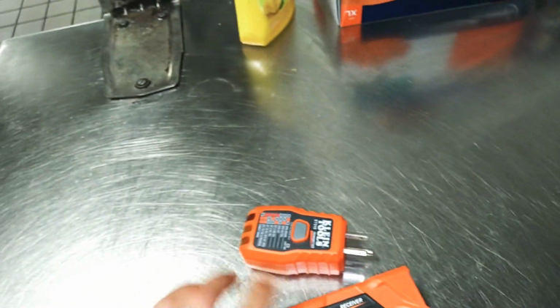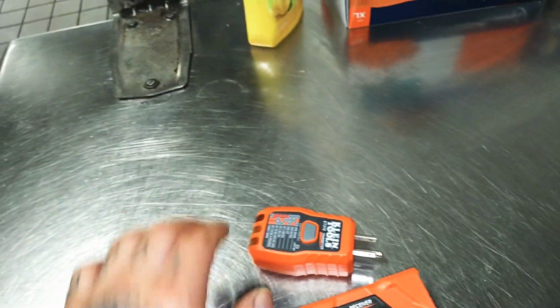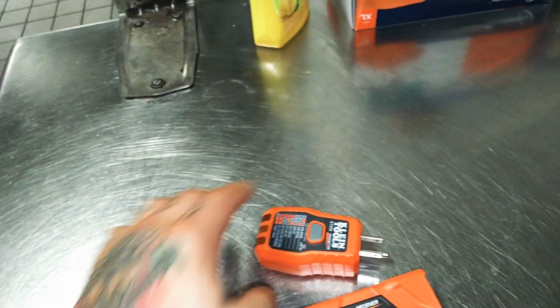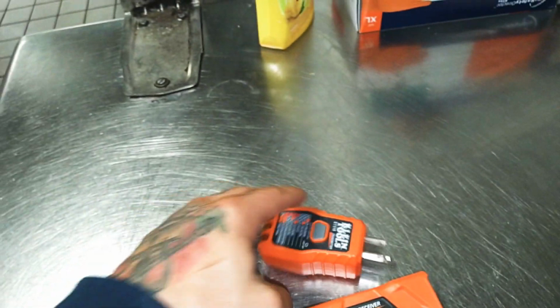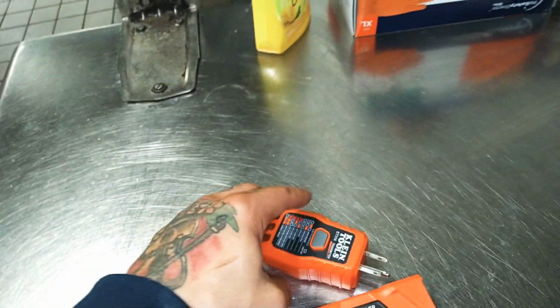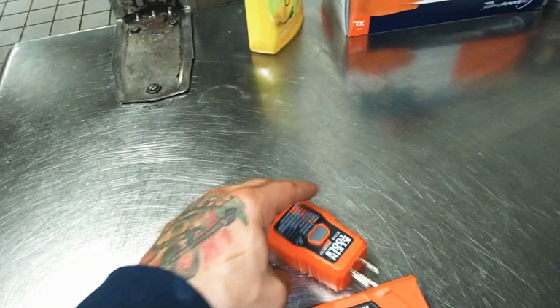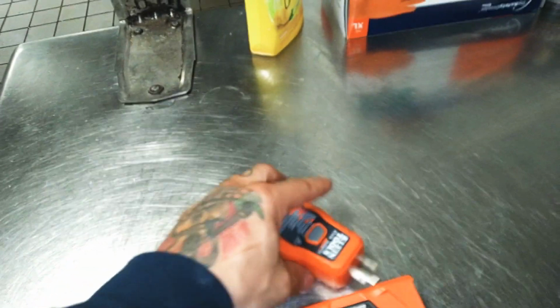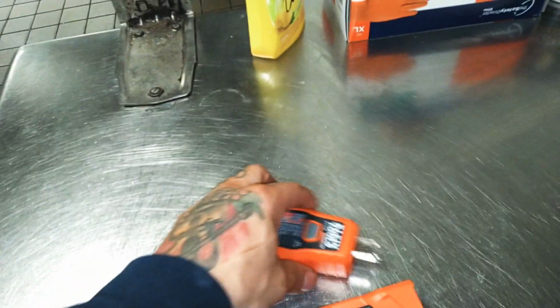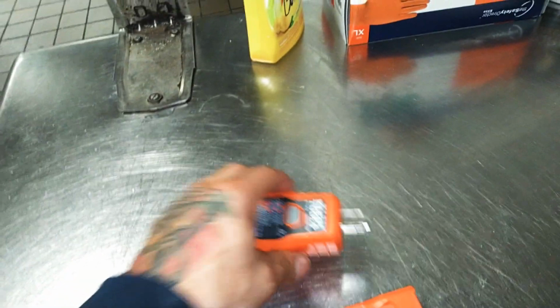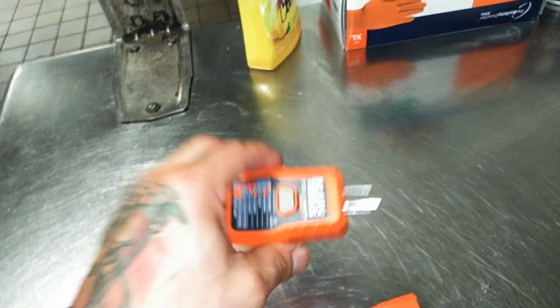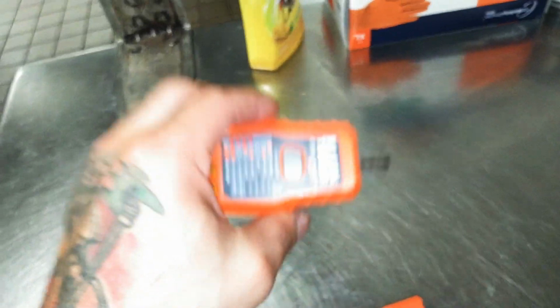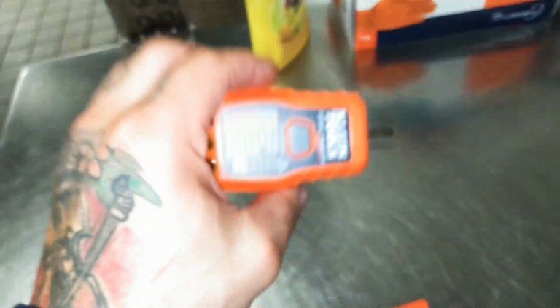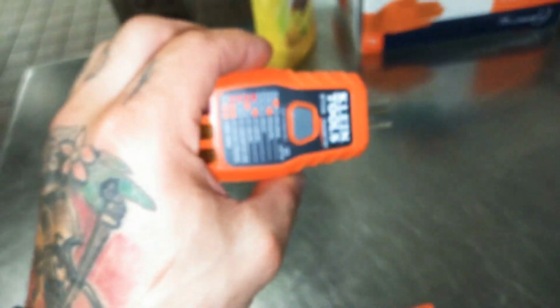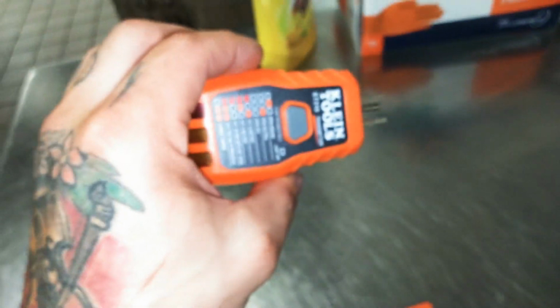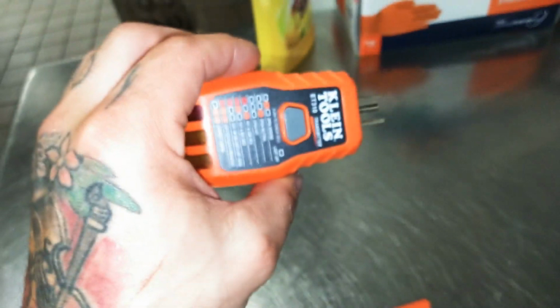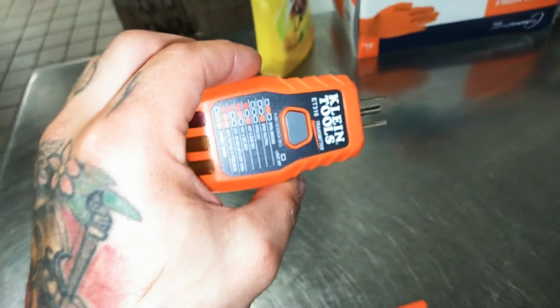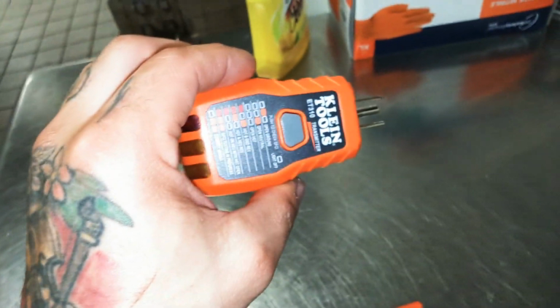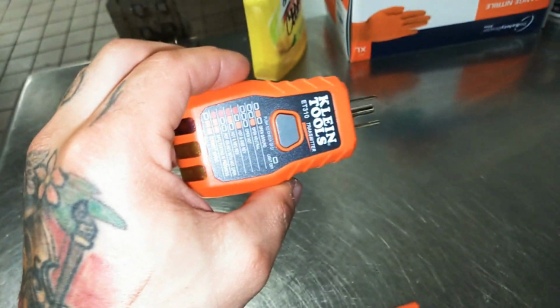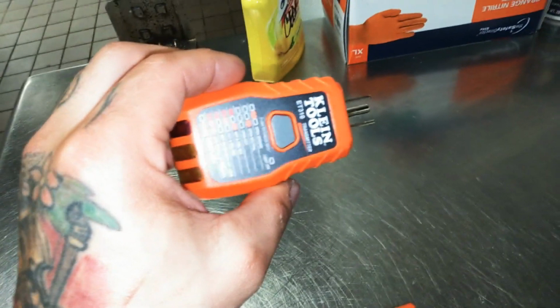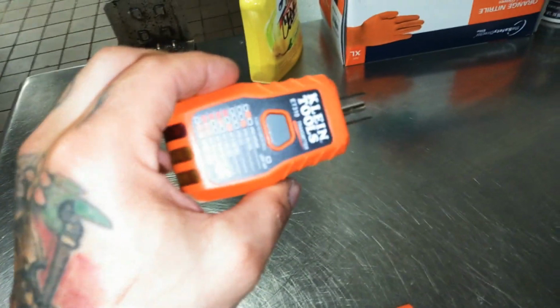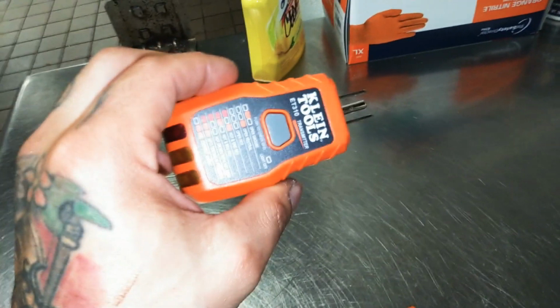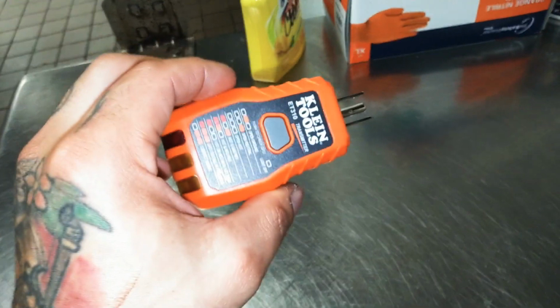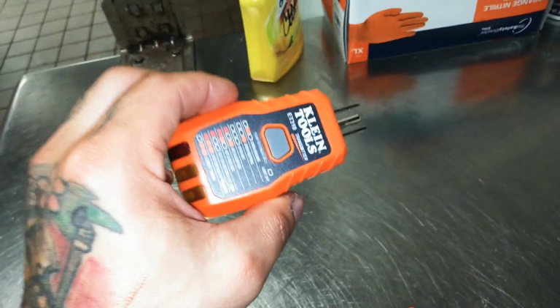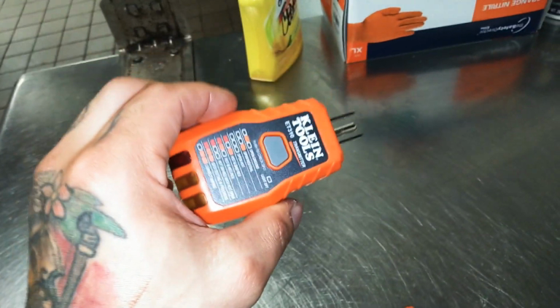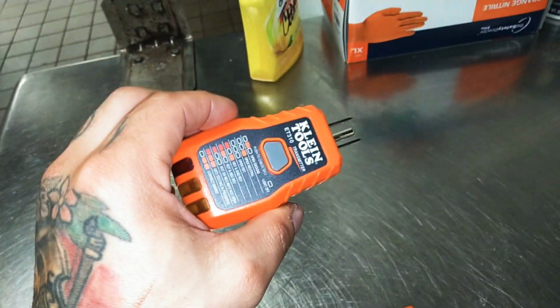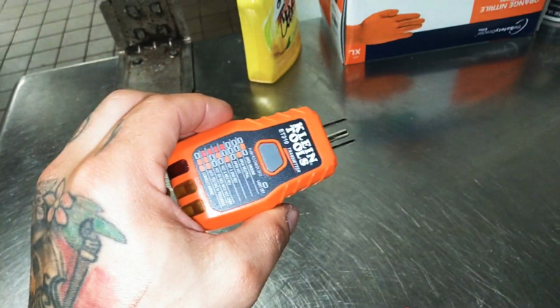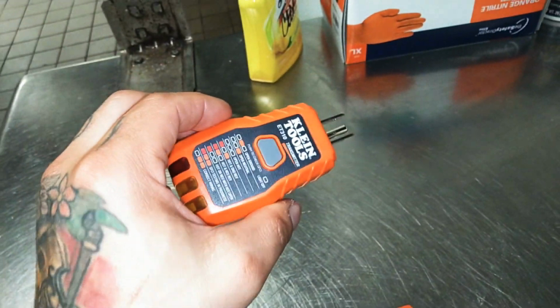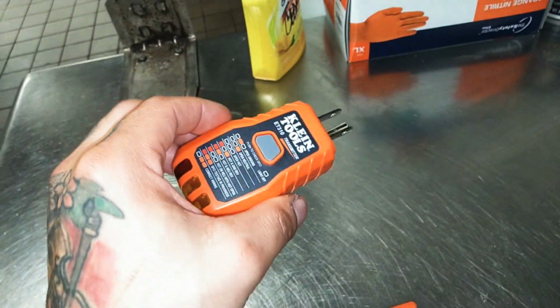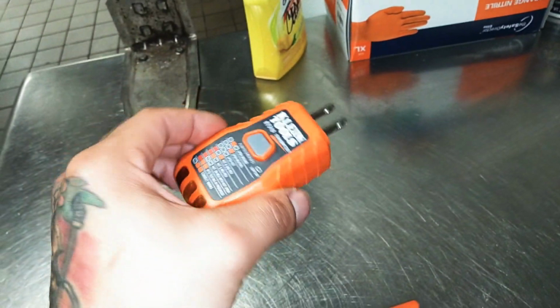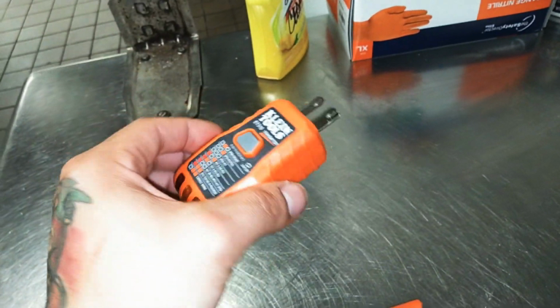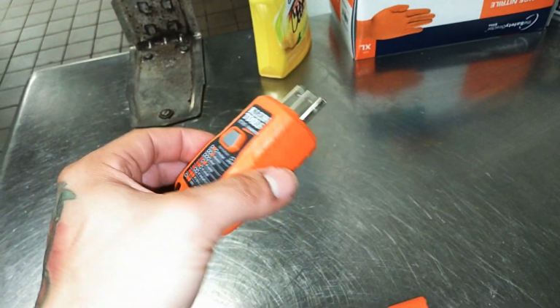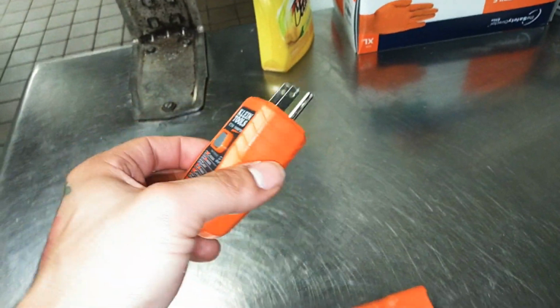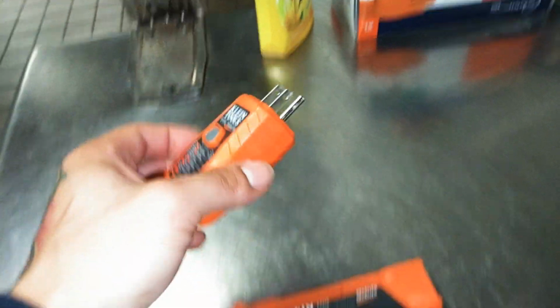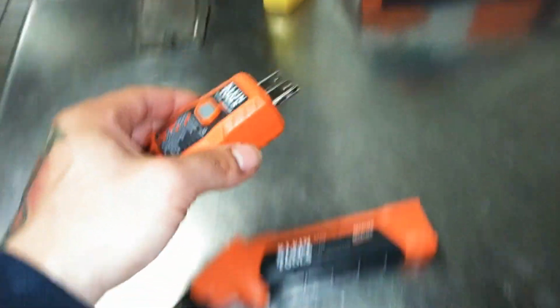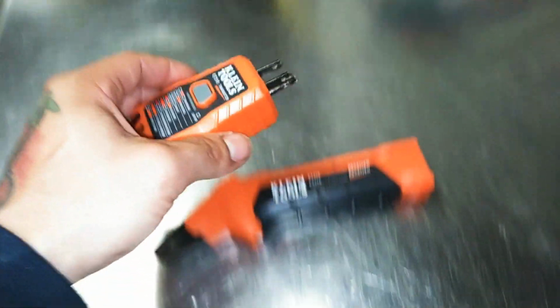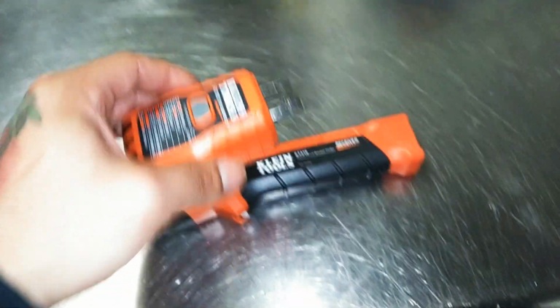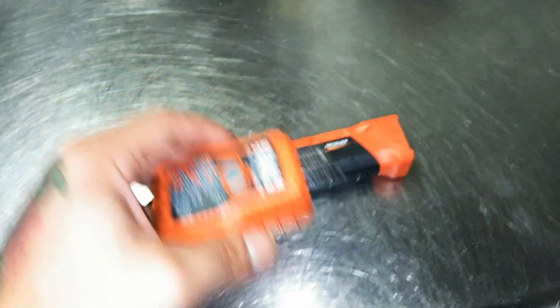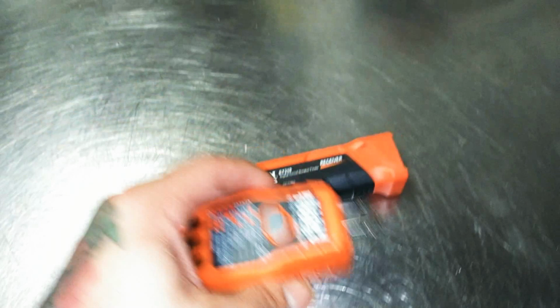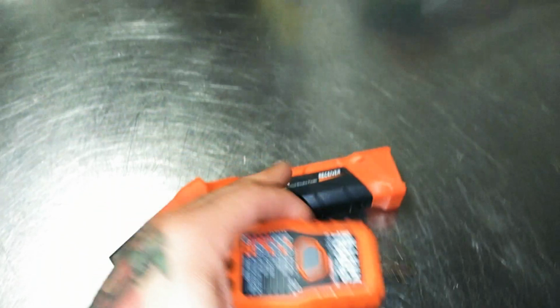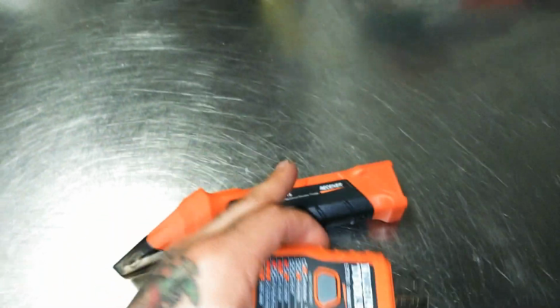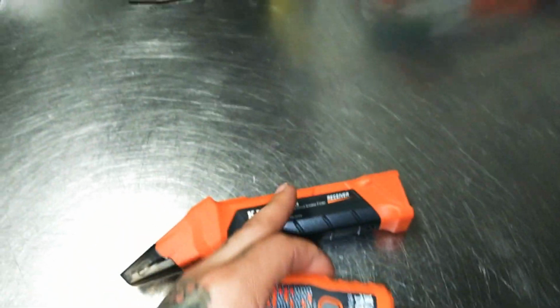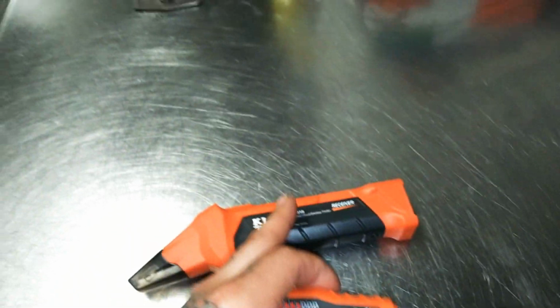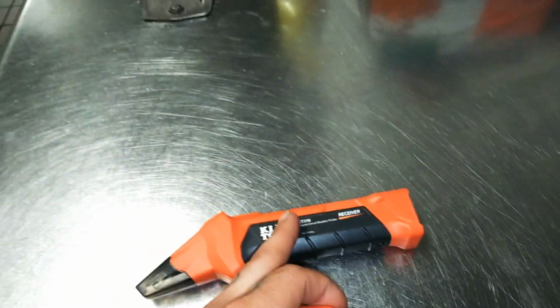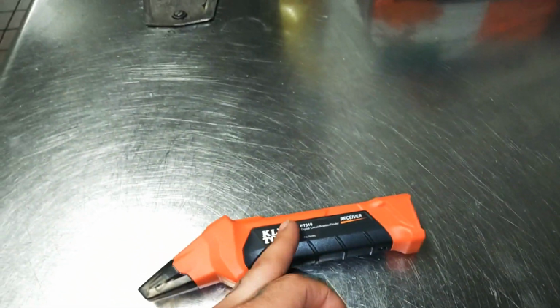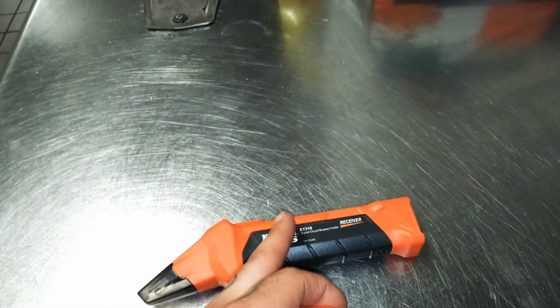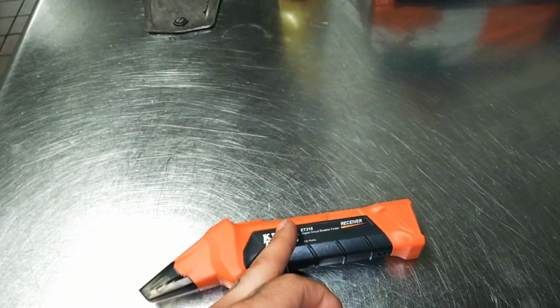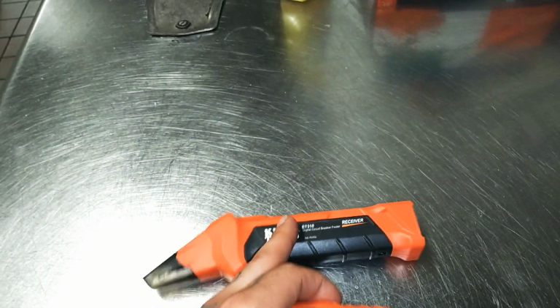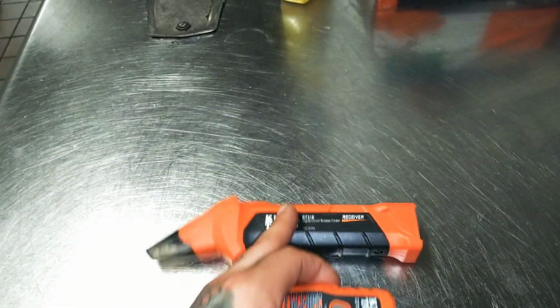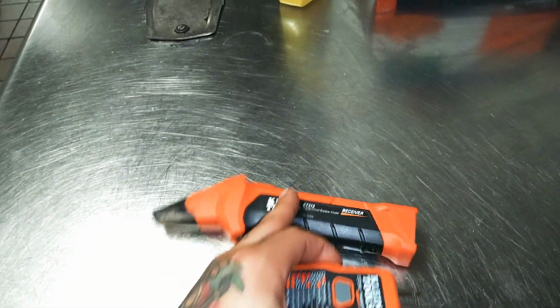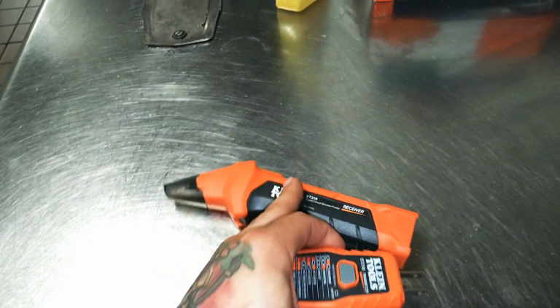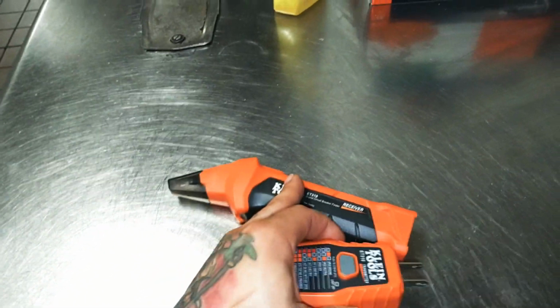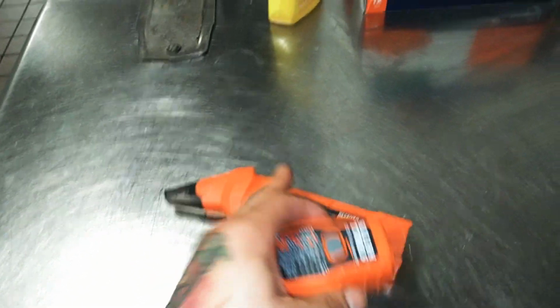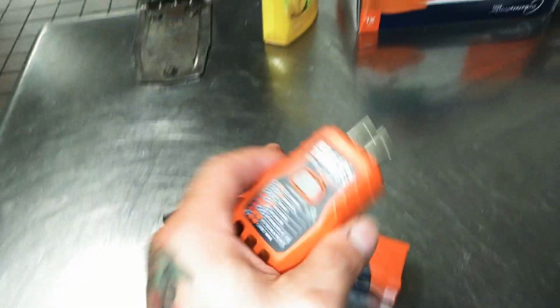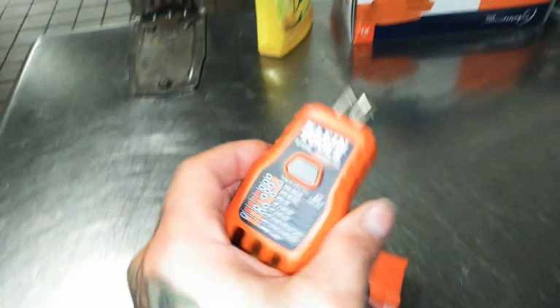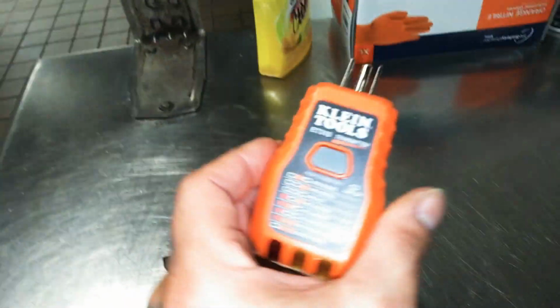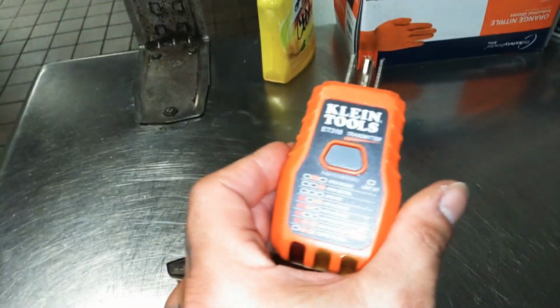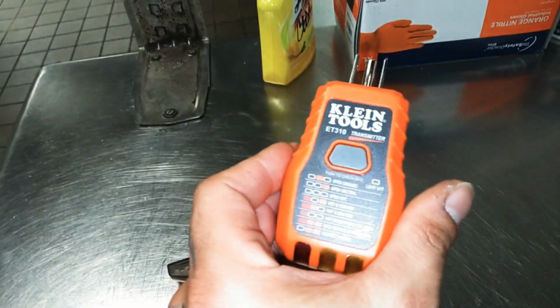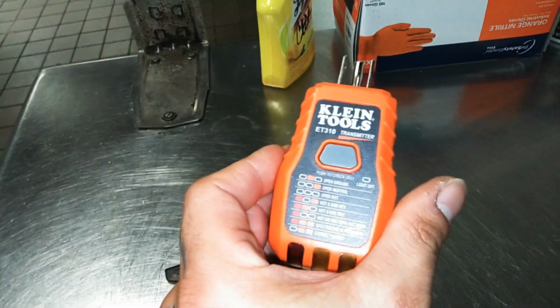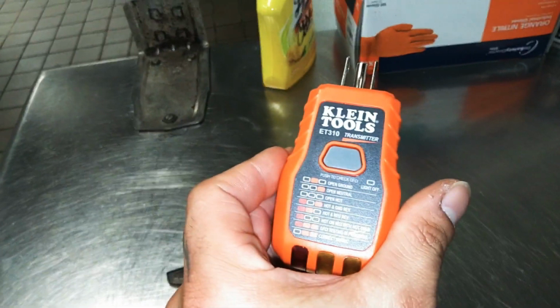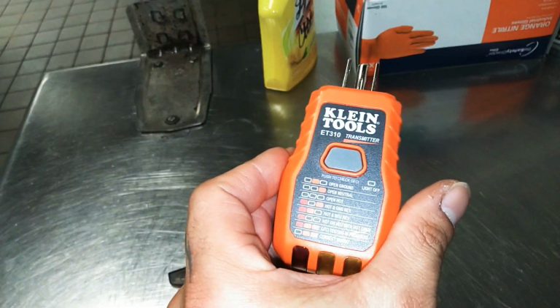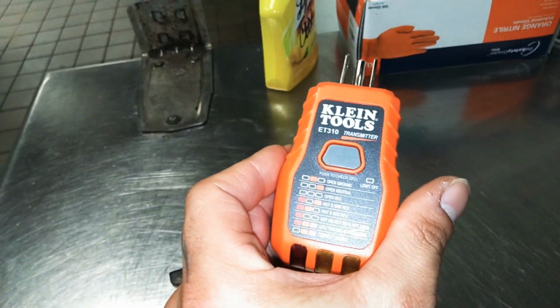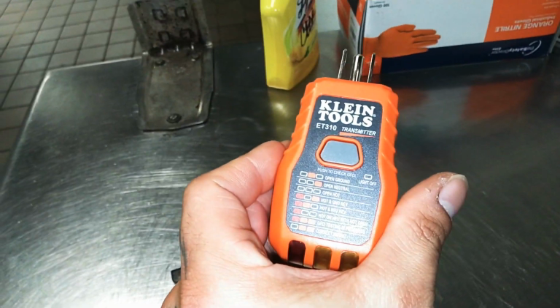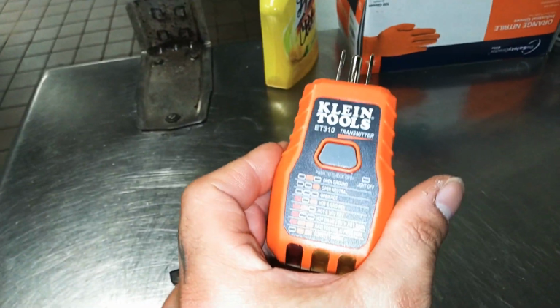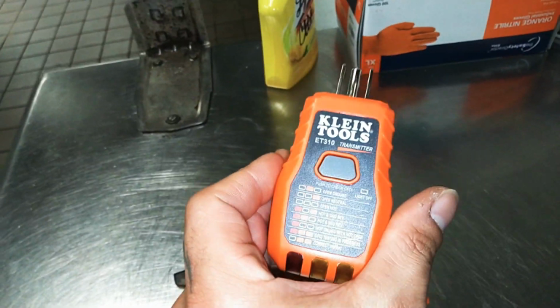You guys know how much I love Klein Tools, so let's go ahead and get into it. This is the receiver here and this is the actual transmitter.